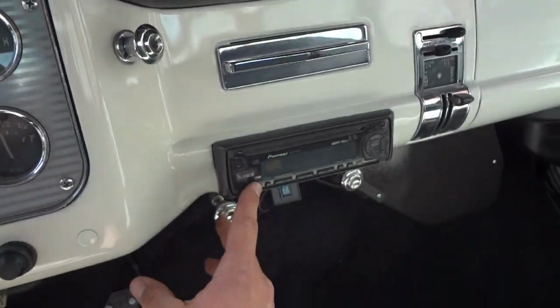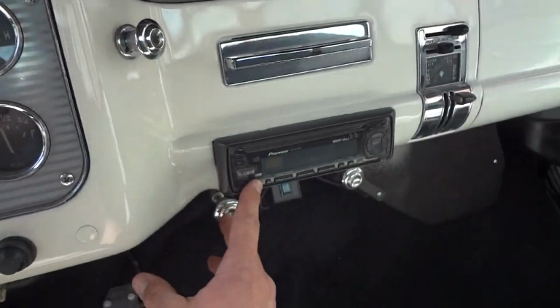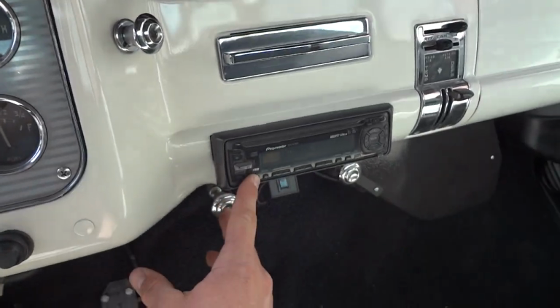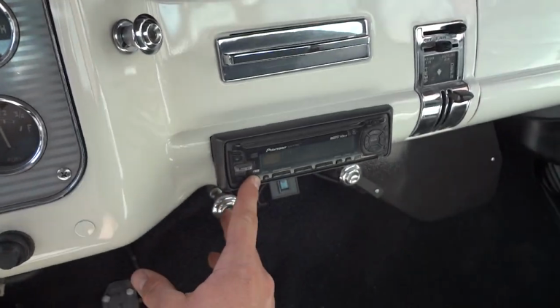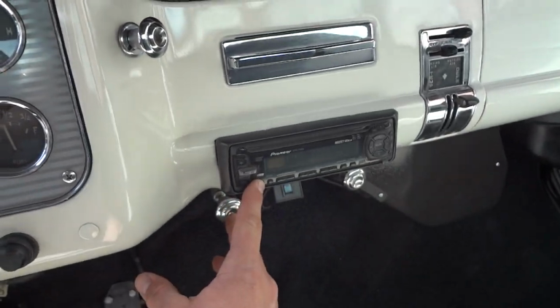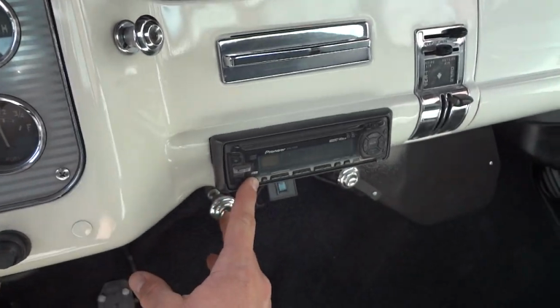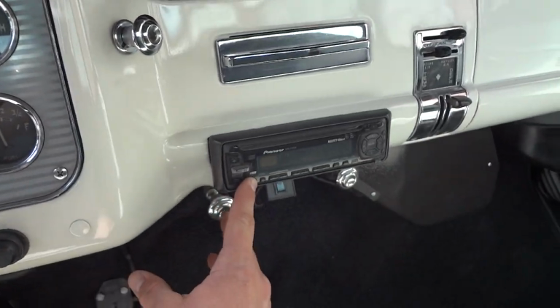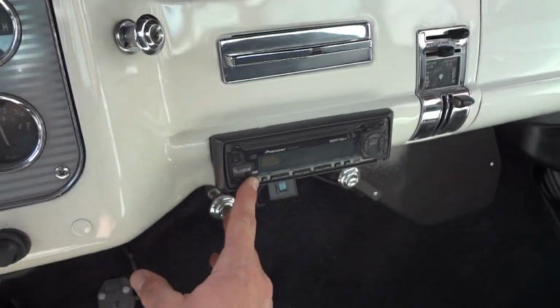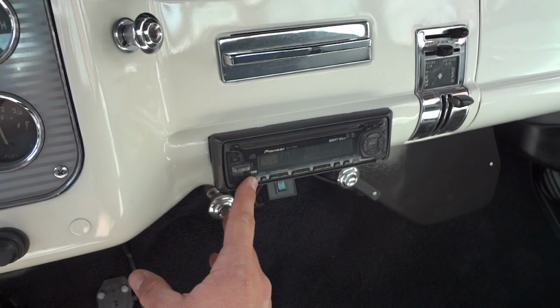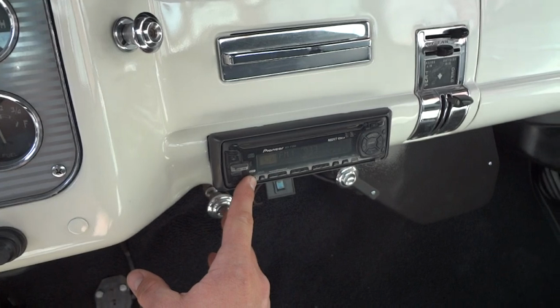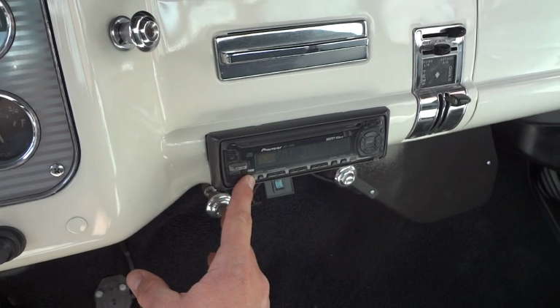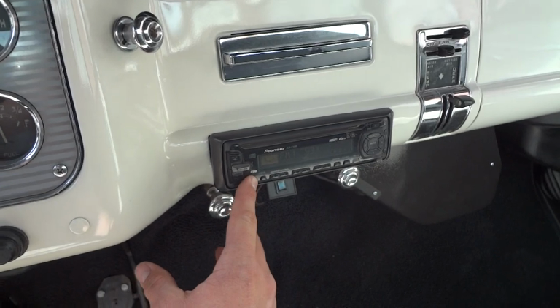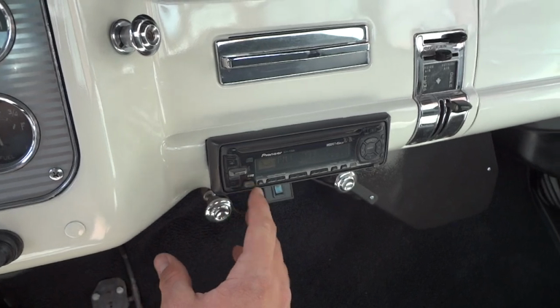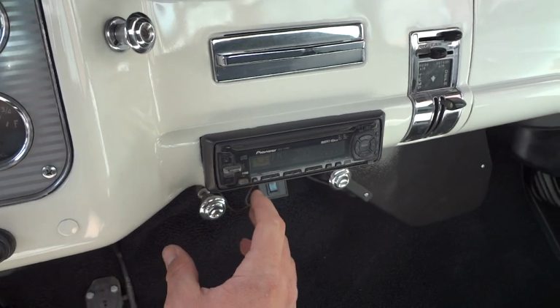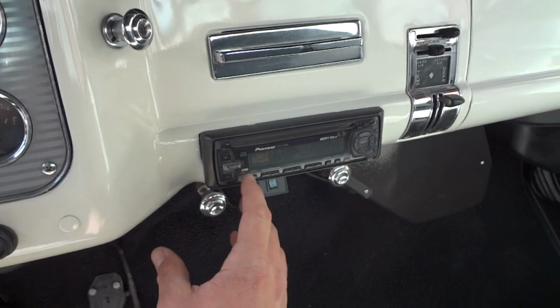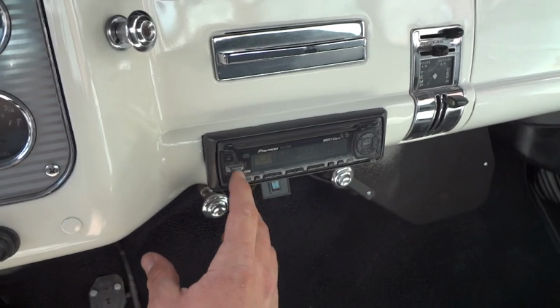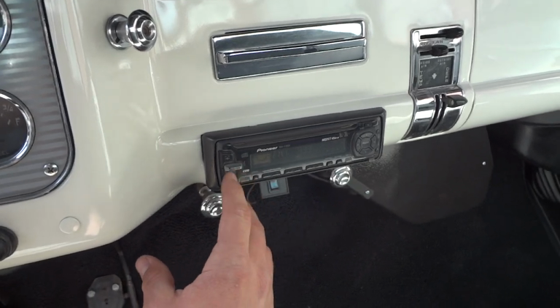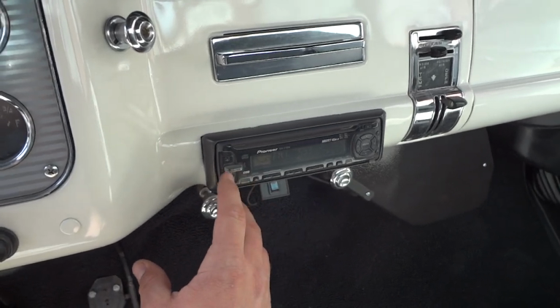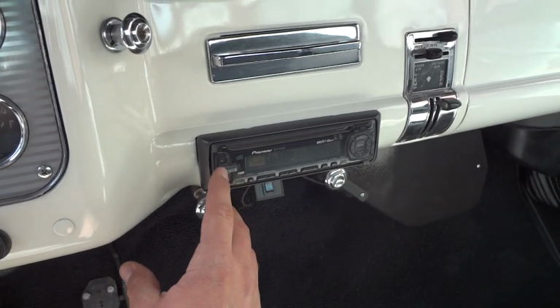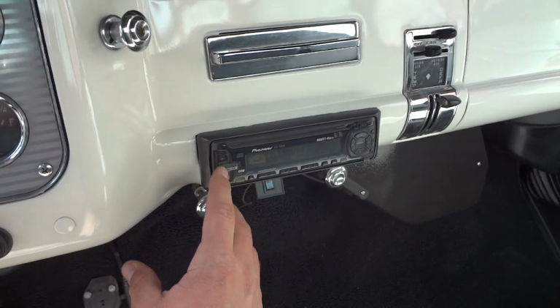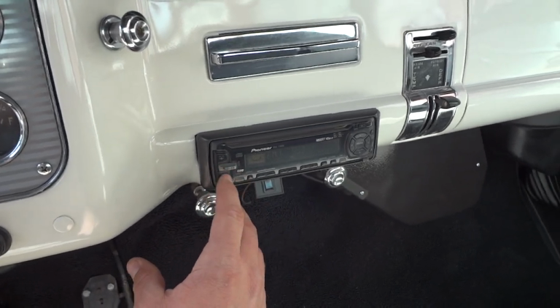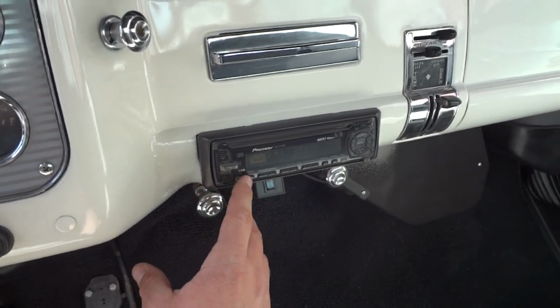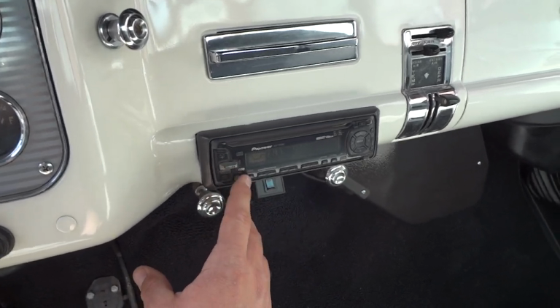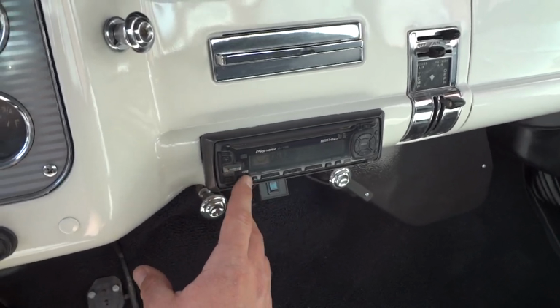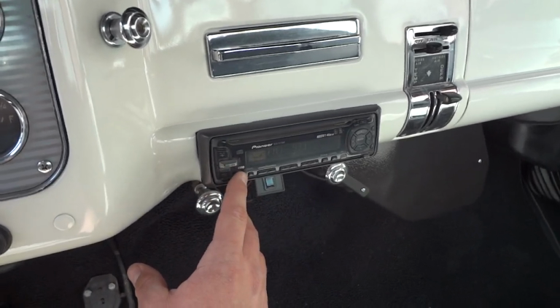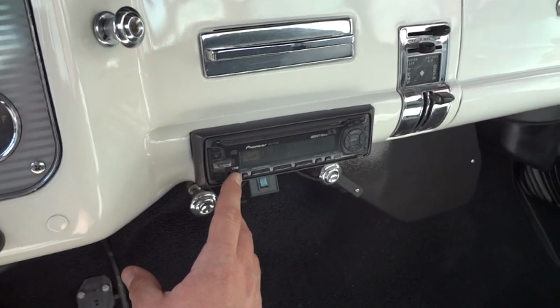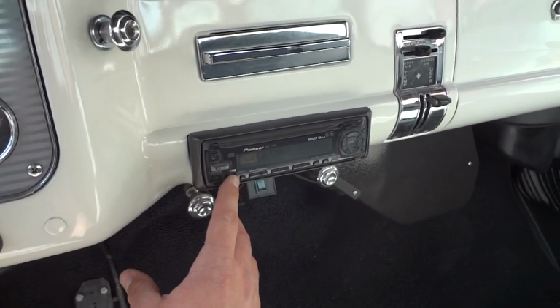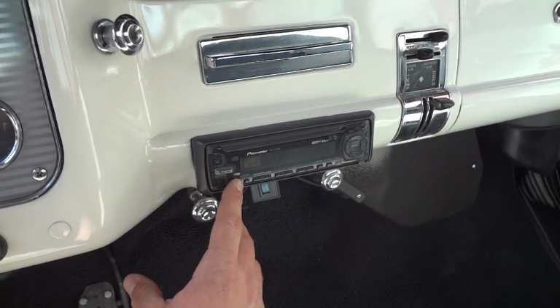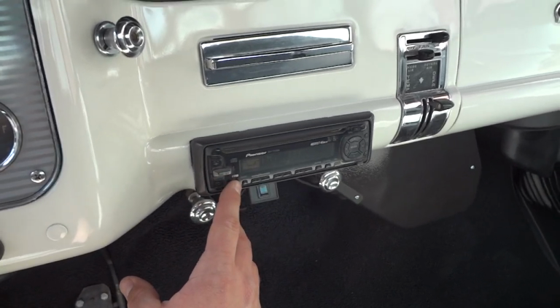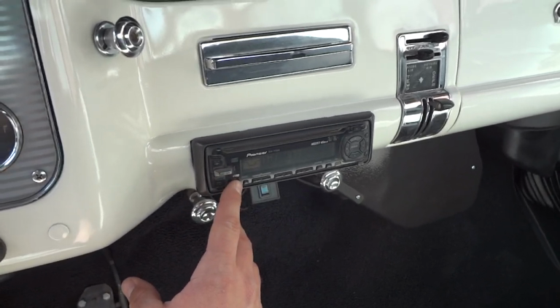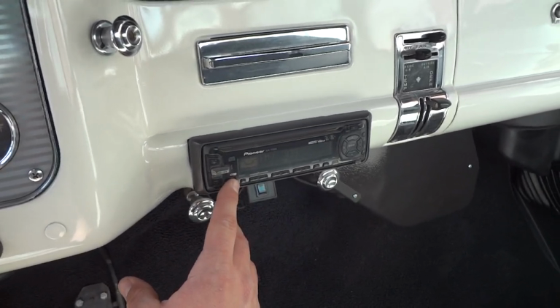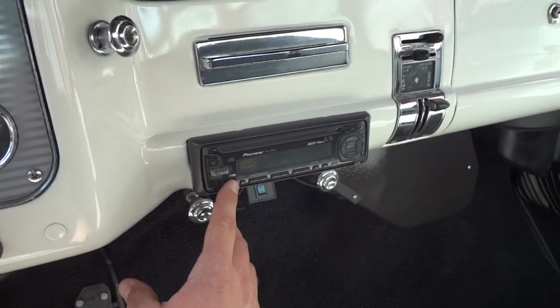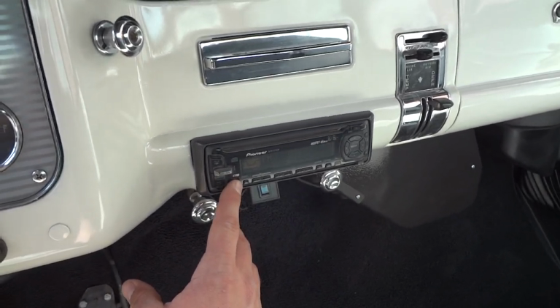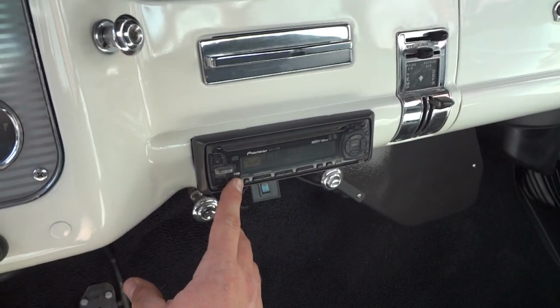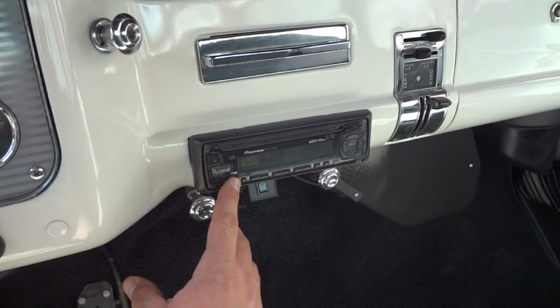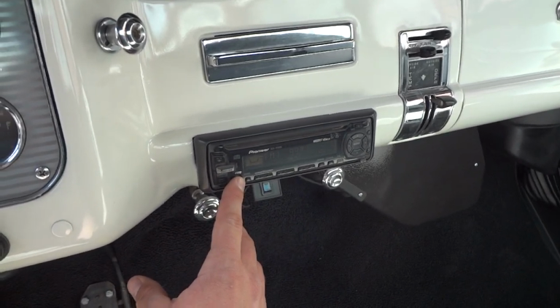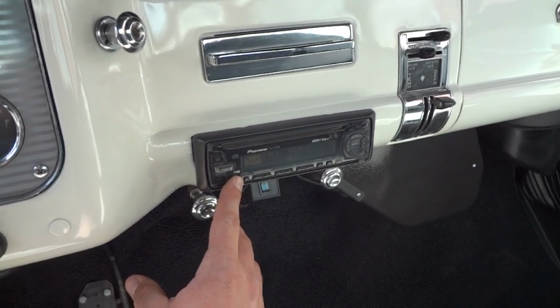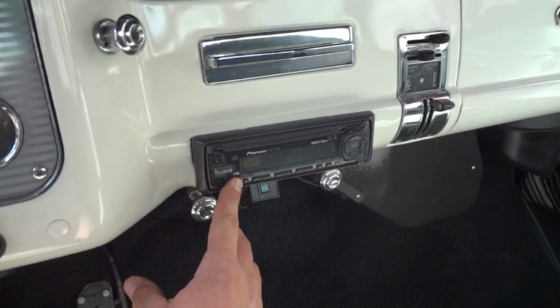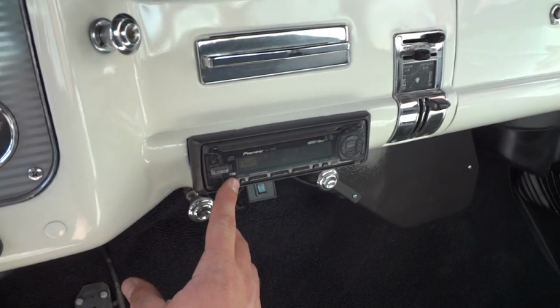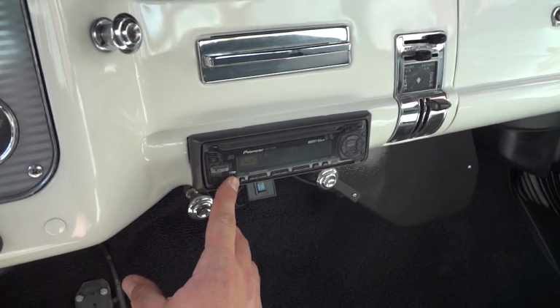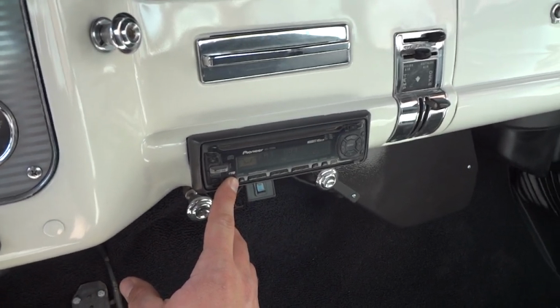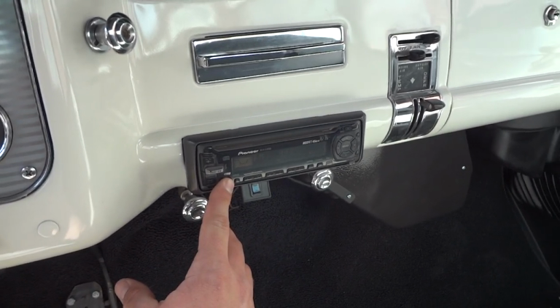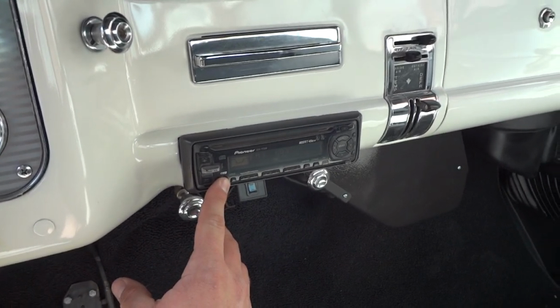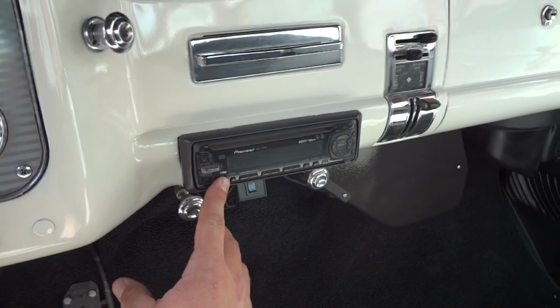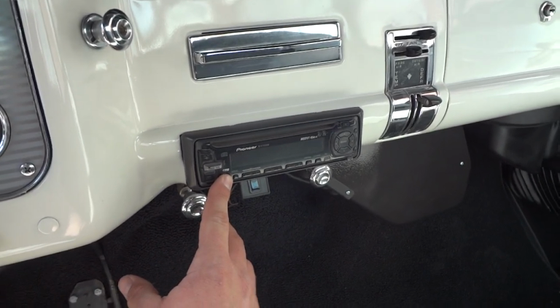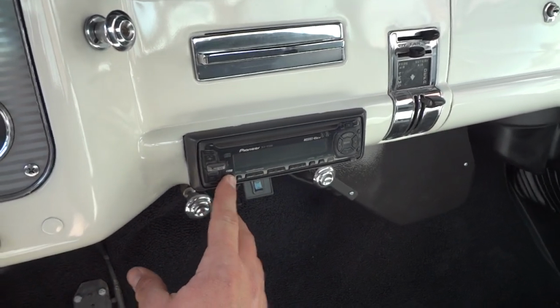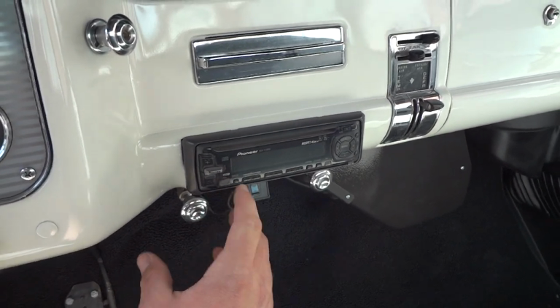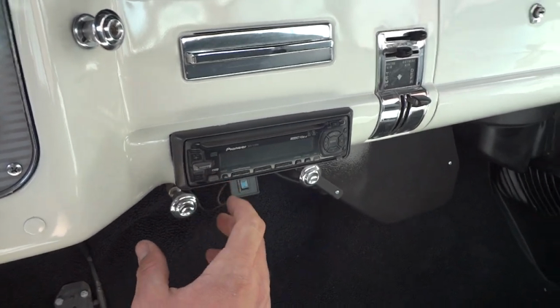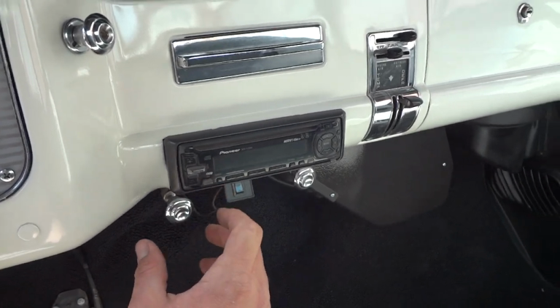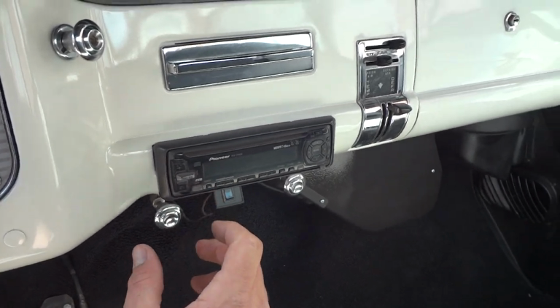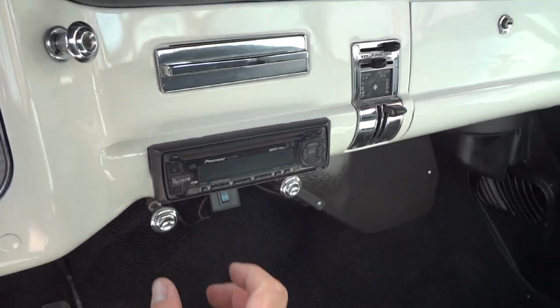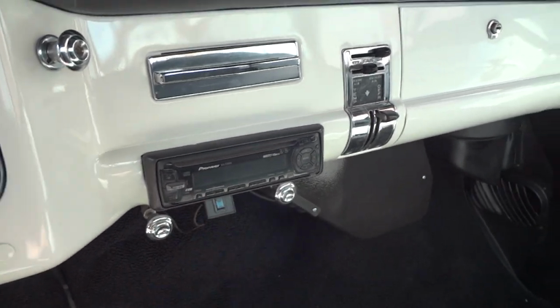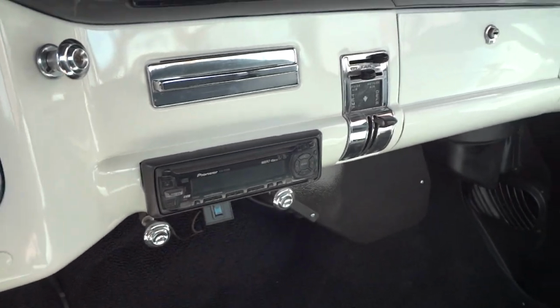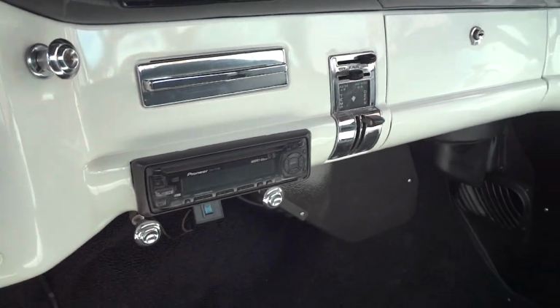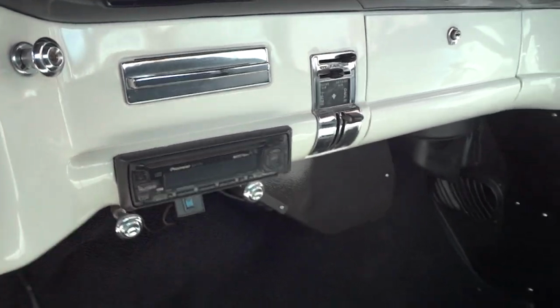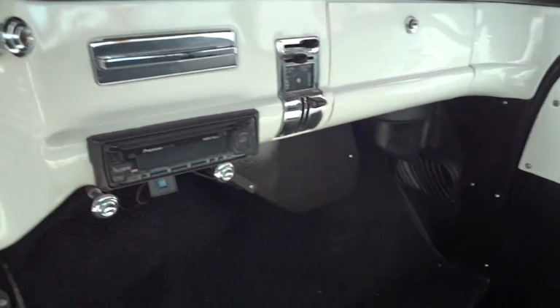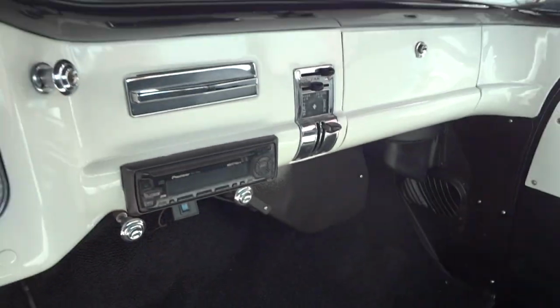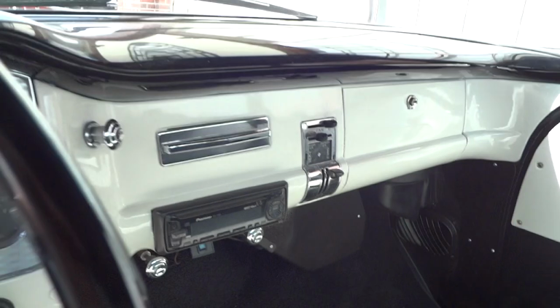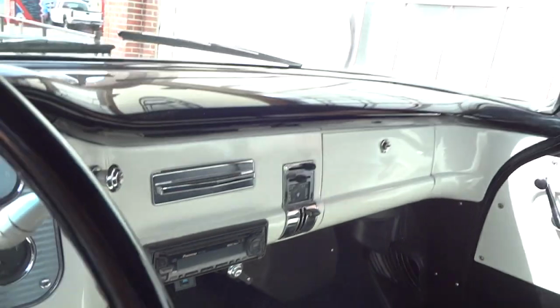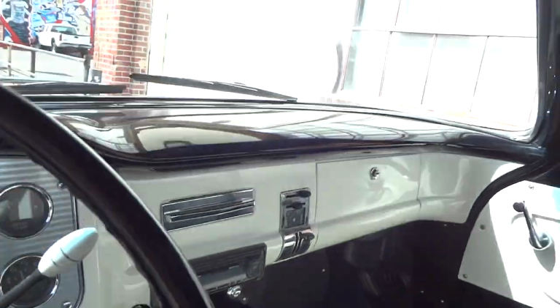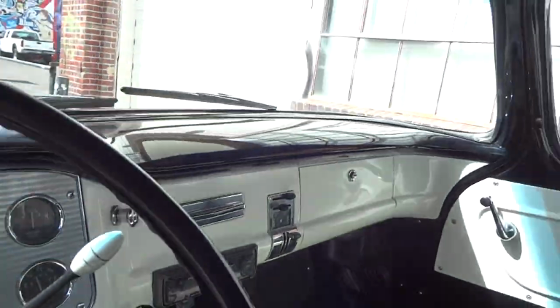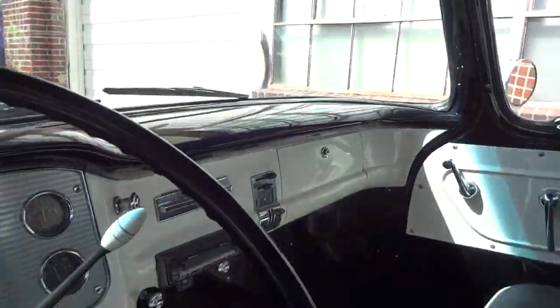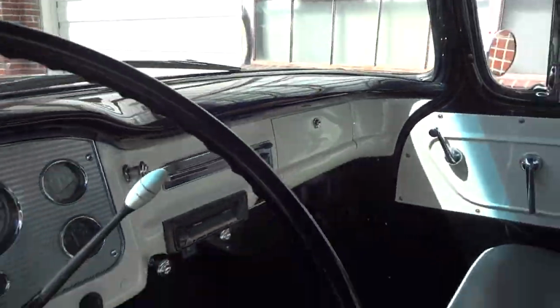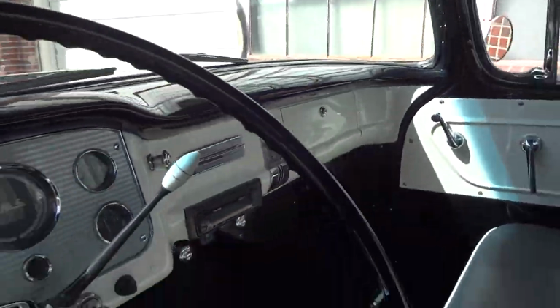Got a radio that works really well. Speakers fill up behind the seats.